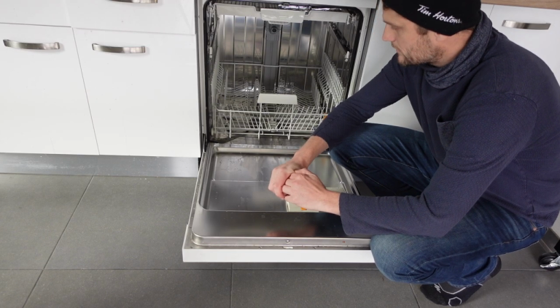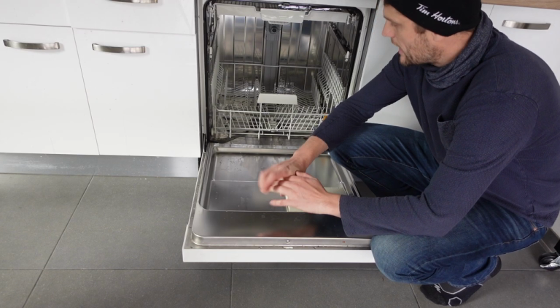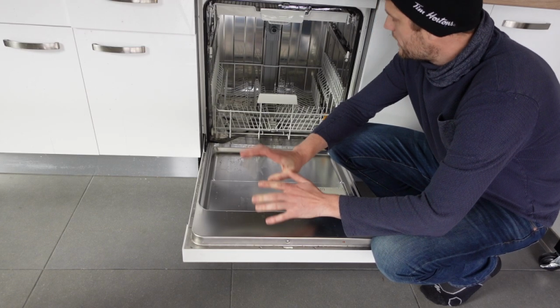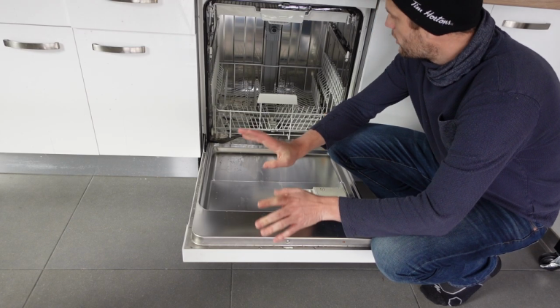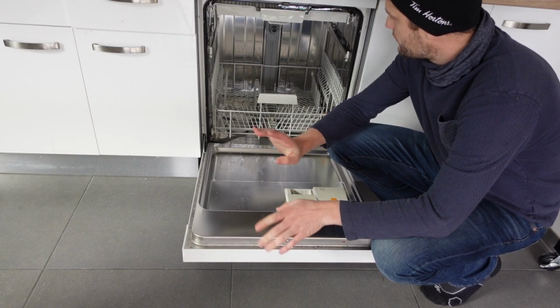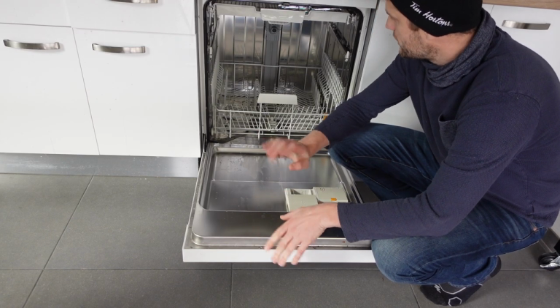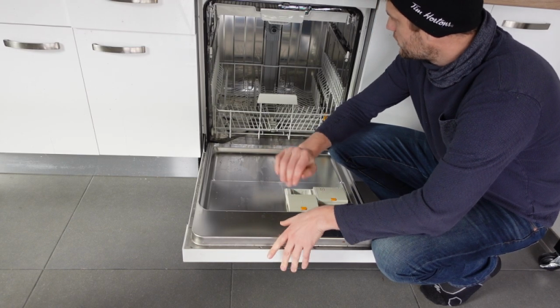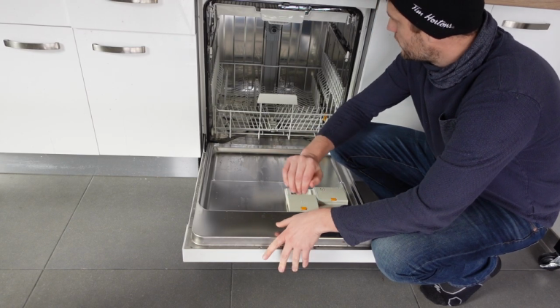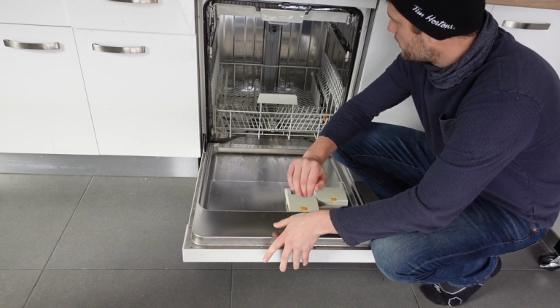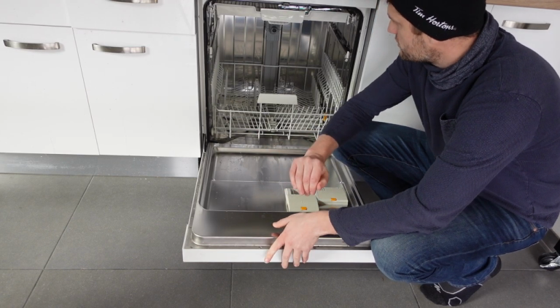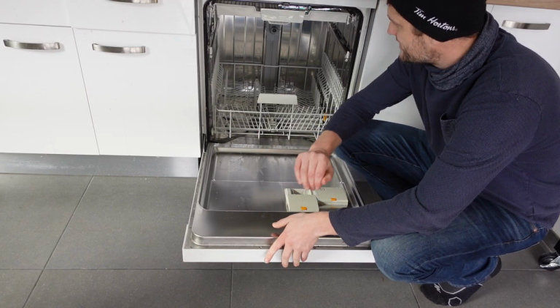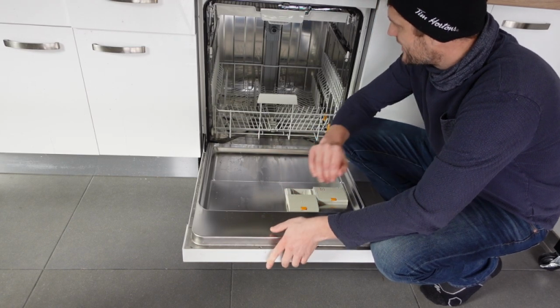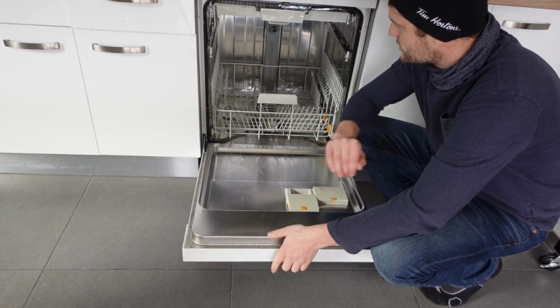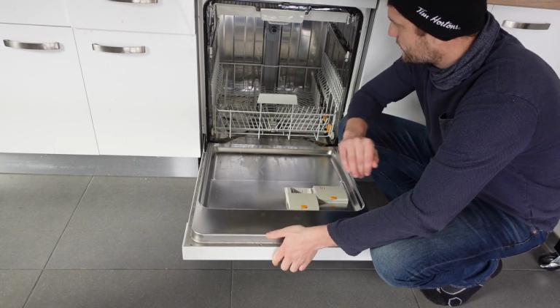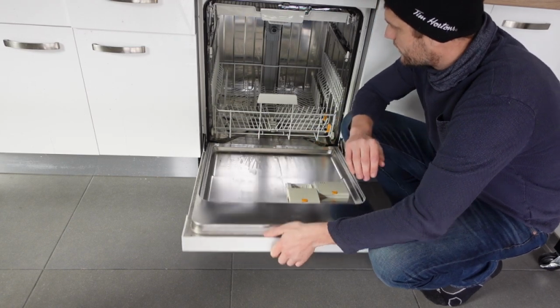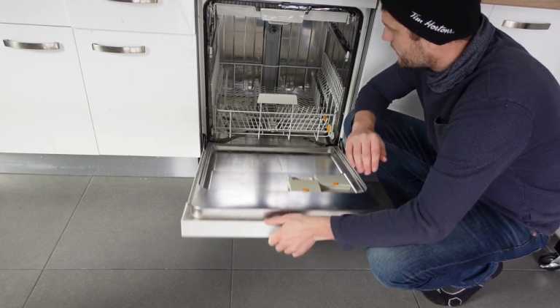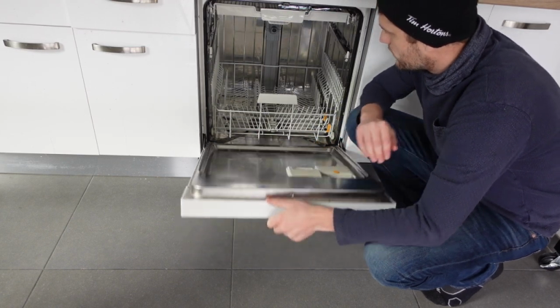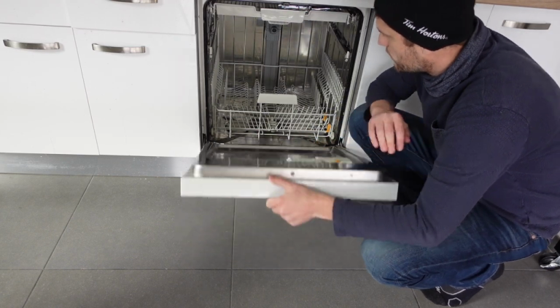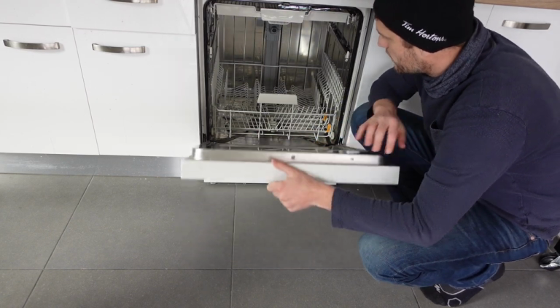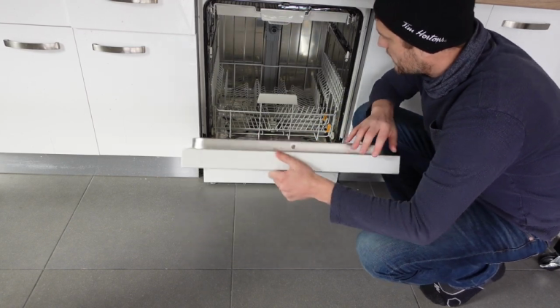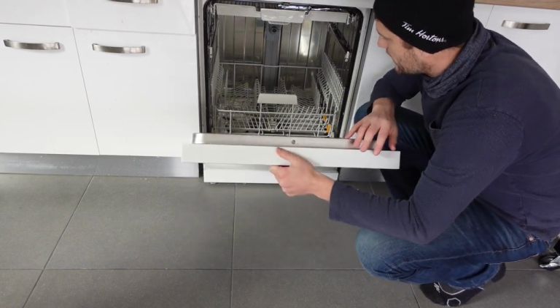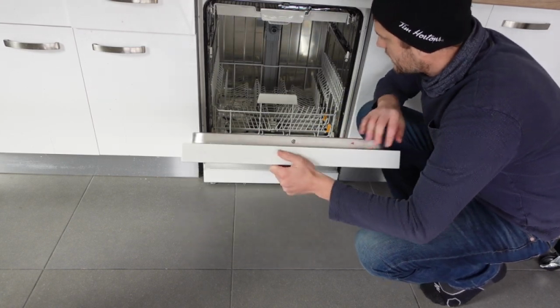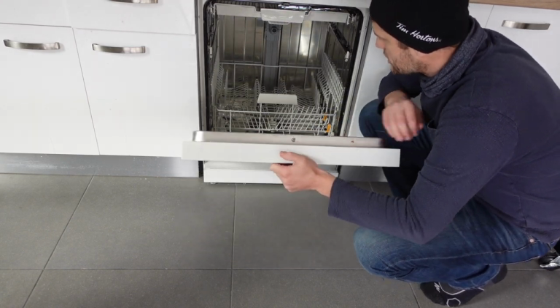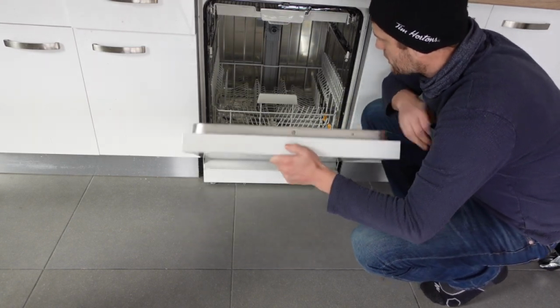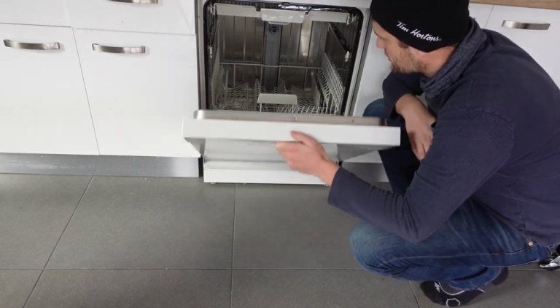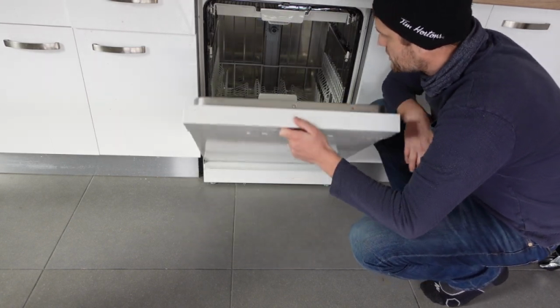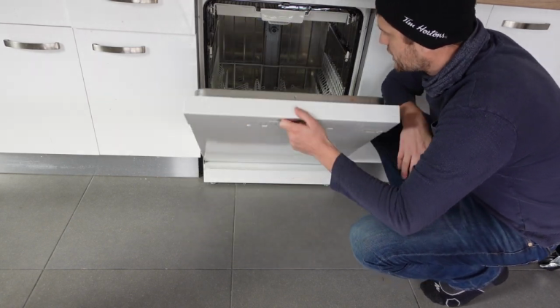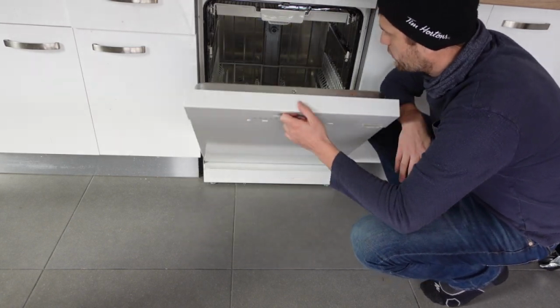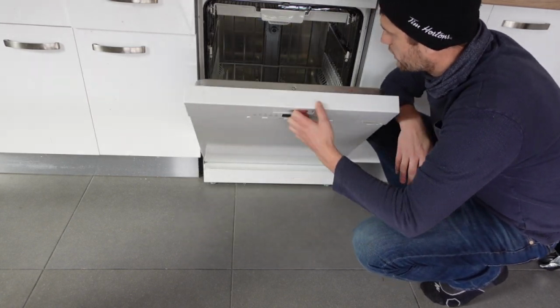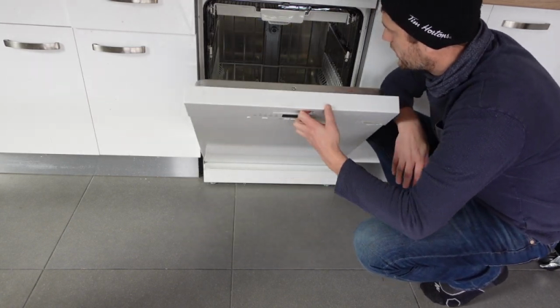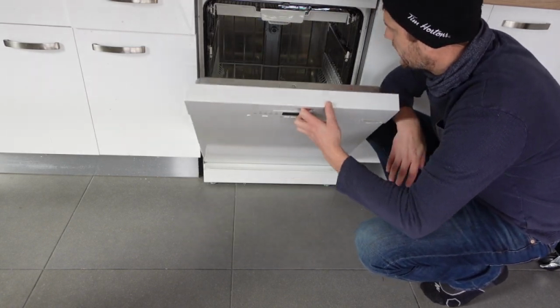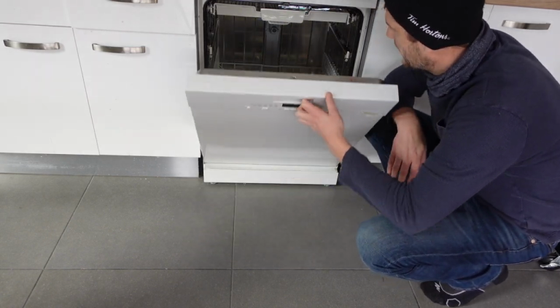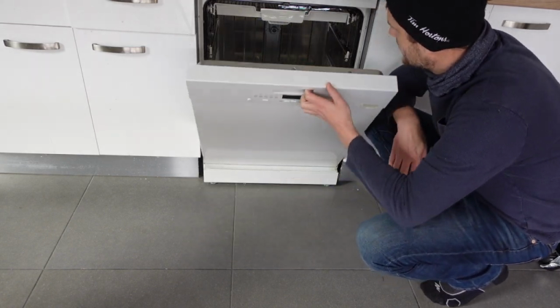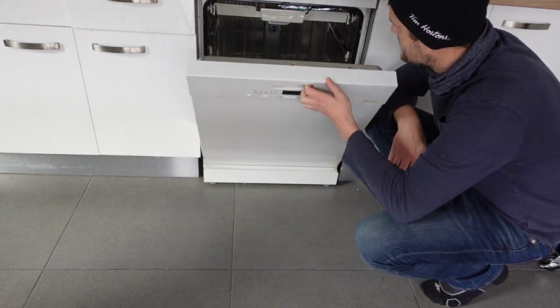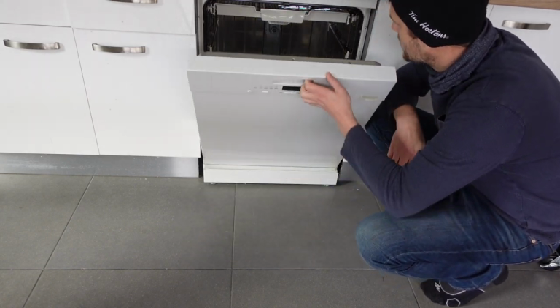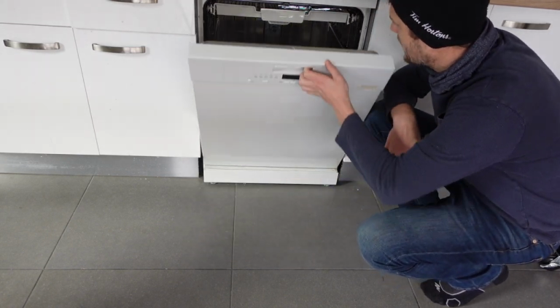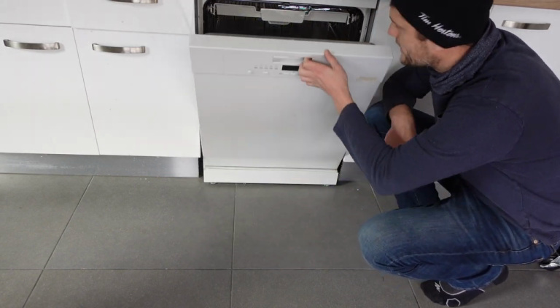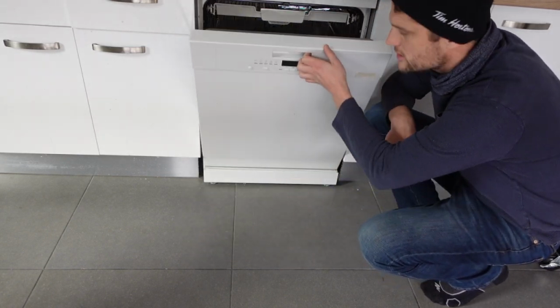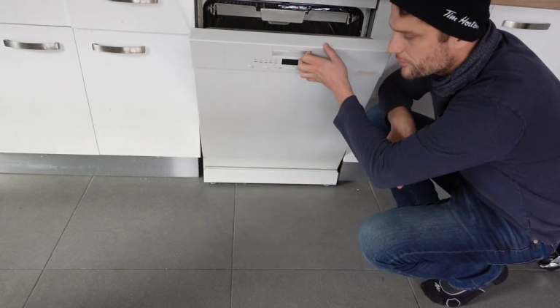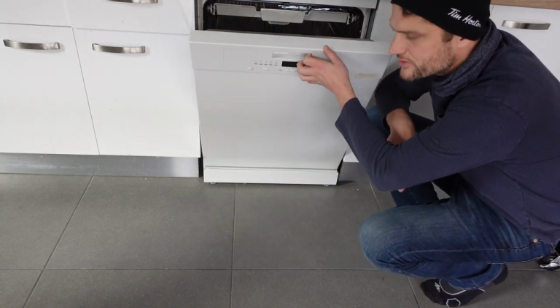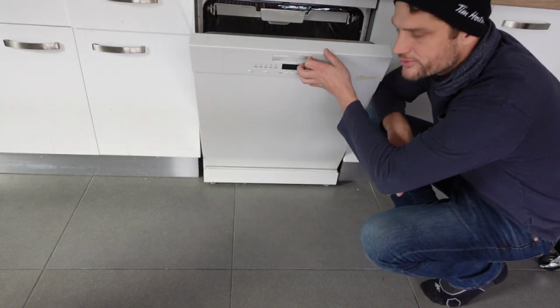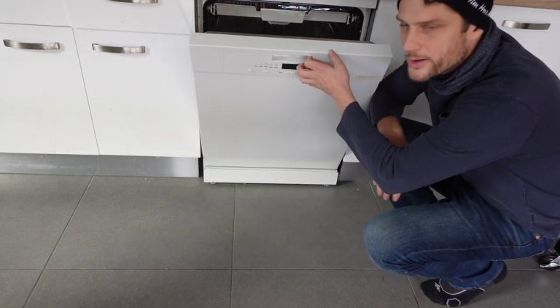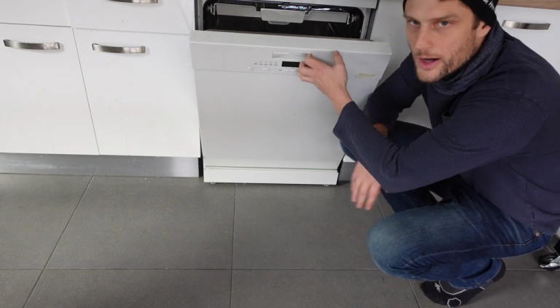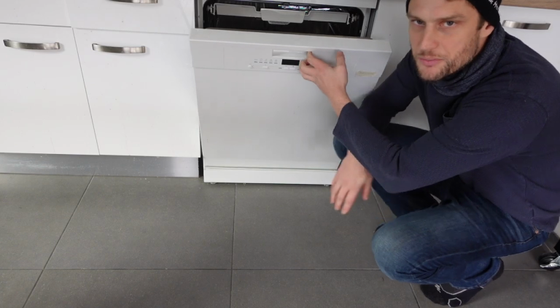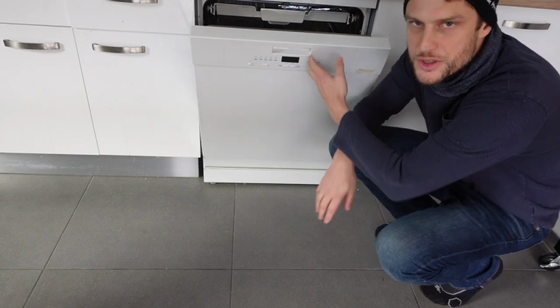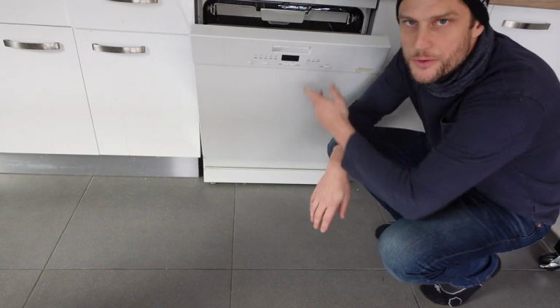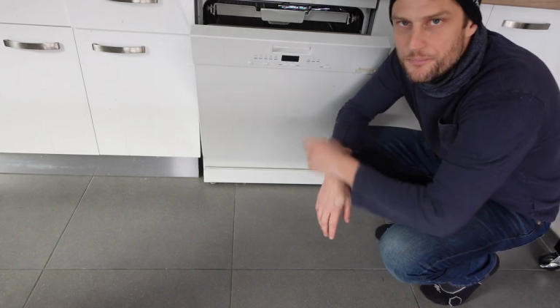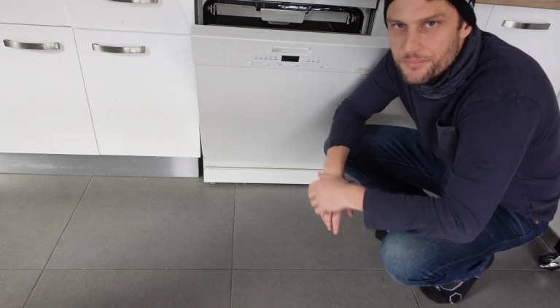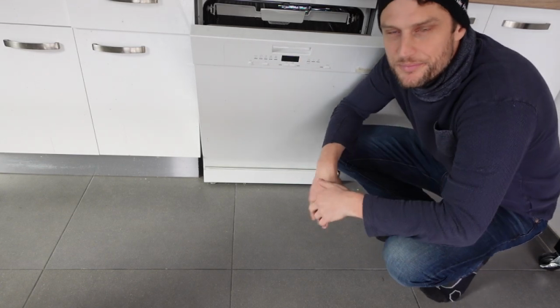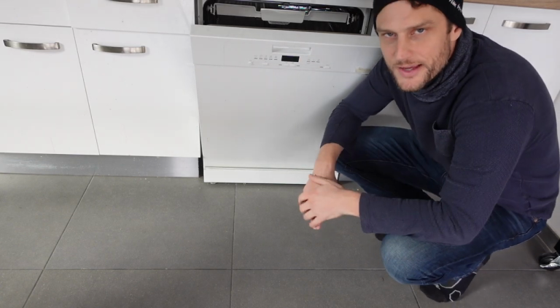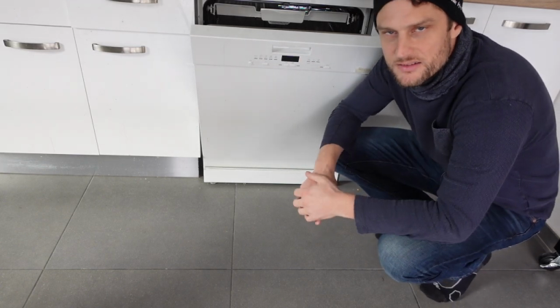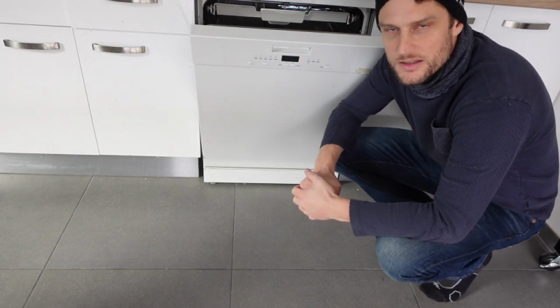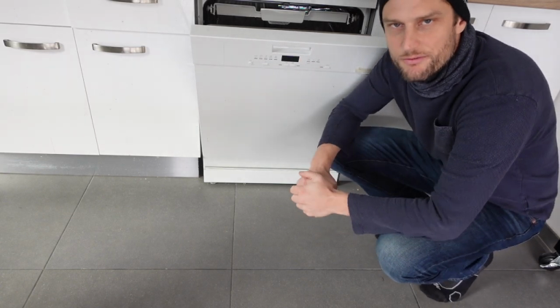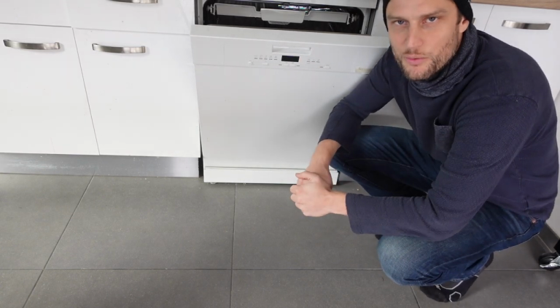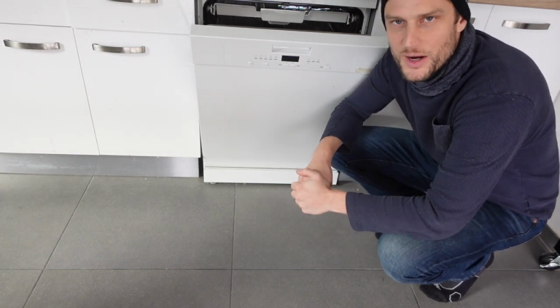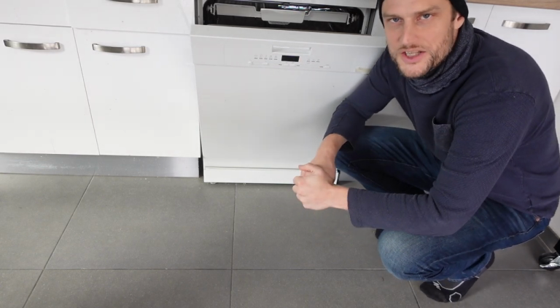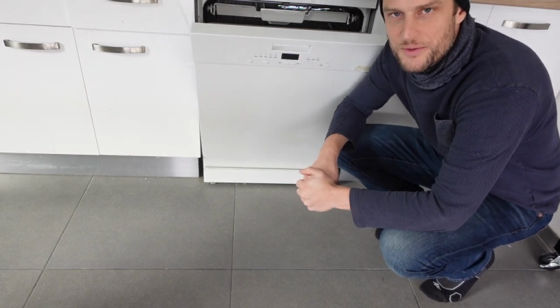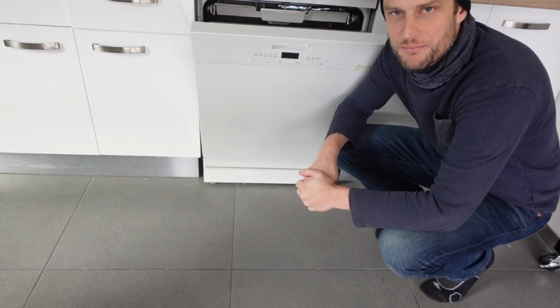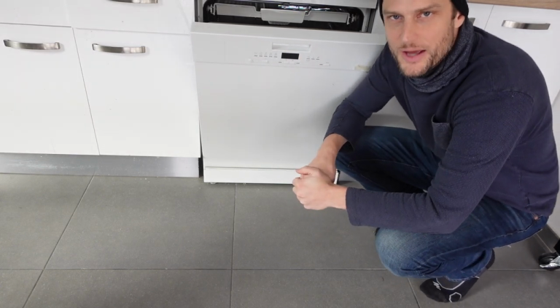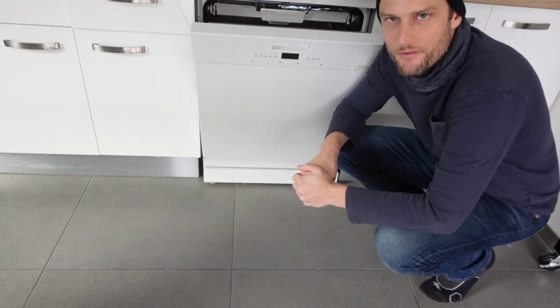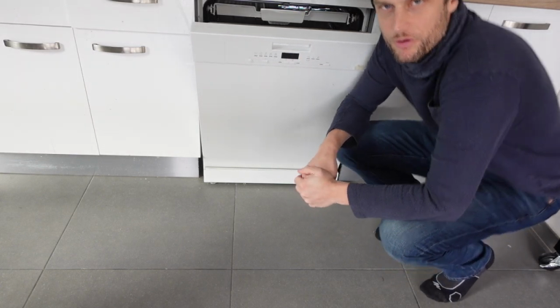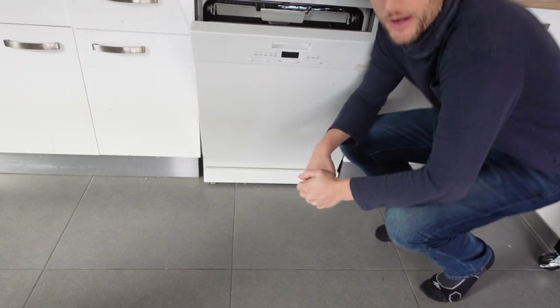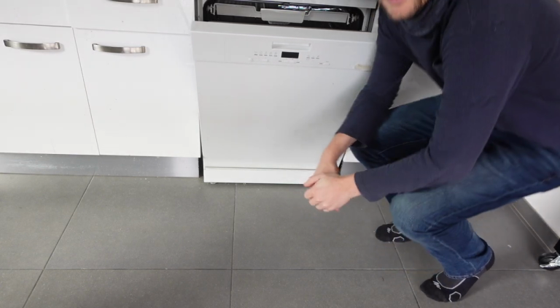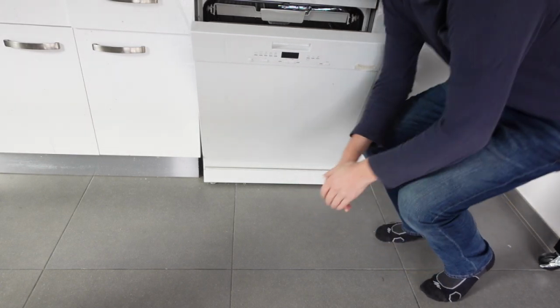Hopefully doing those things will get your machine working again. I hope this video helped you — thanks a lot for watching and have a great day.